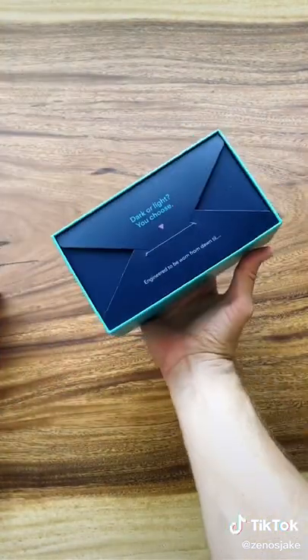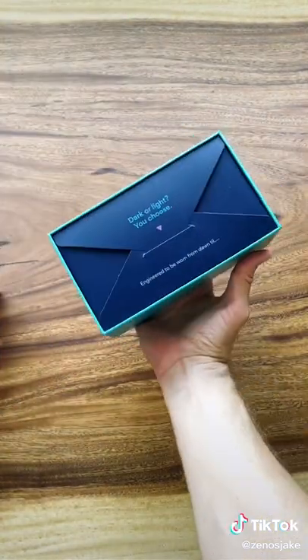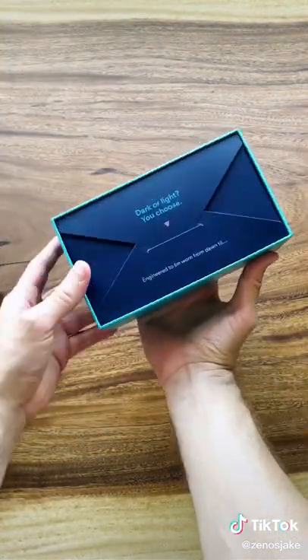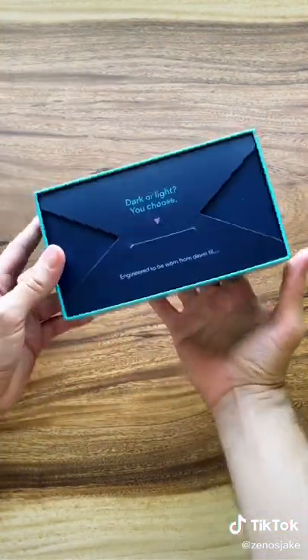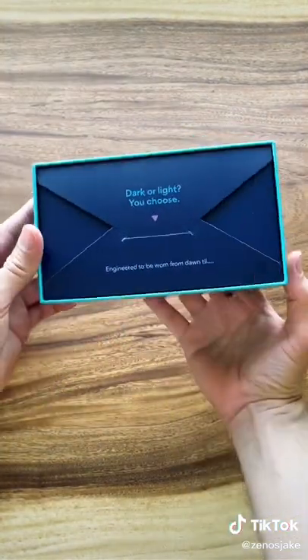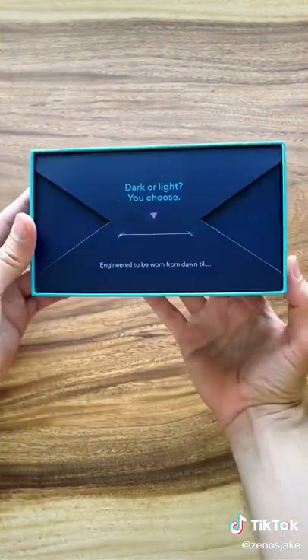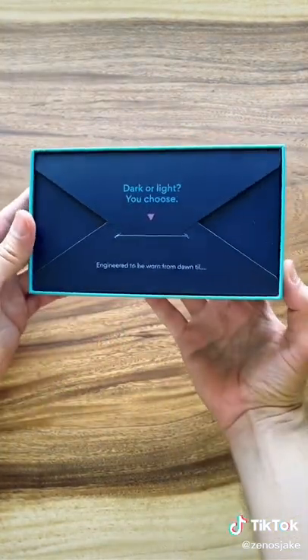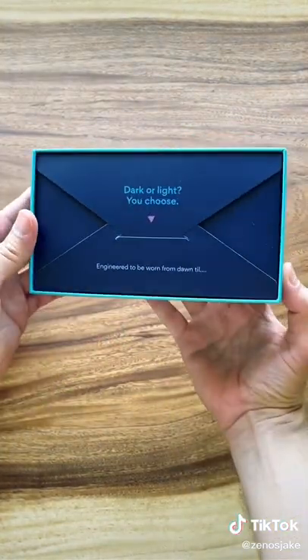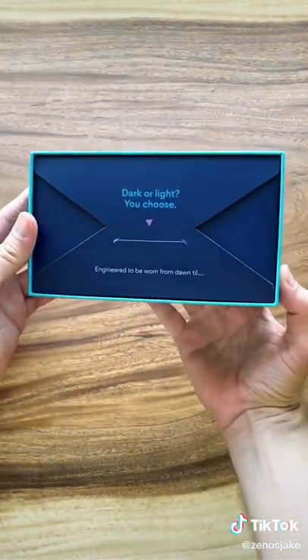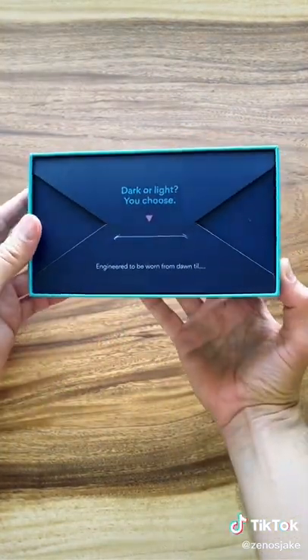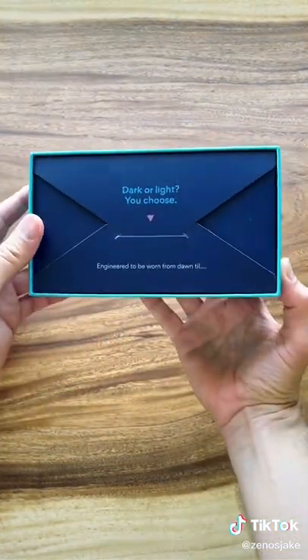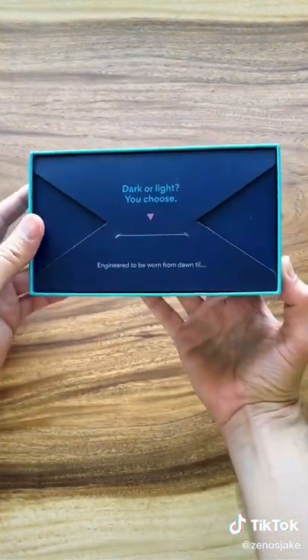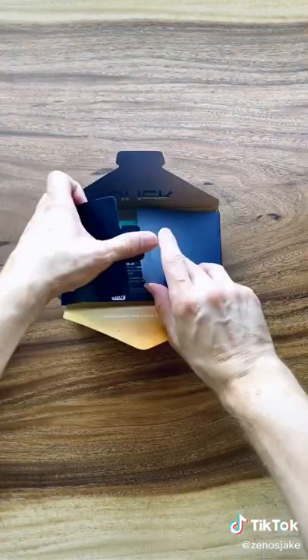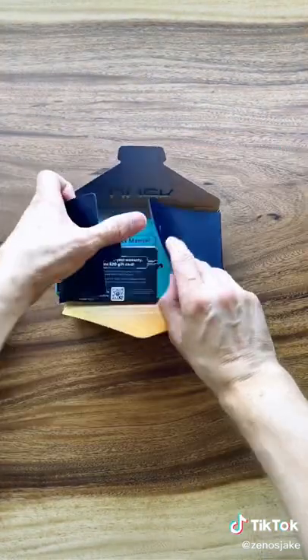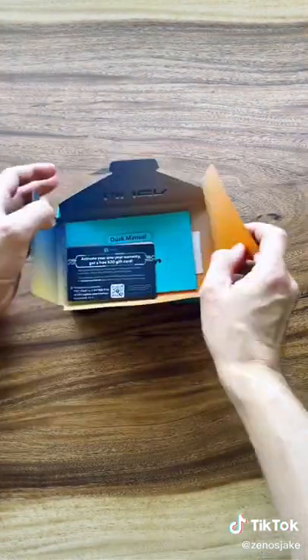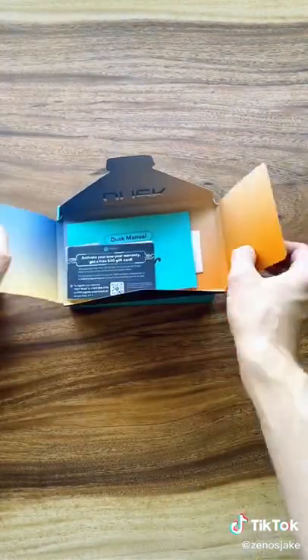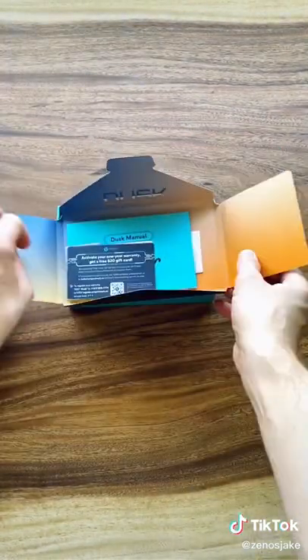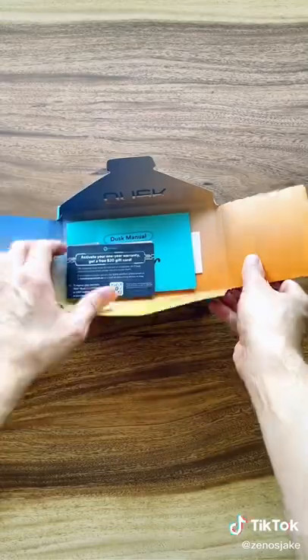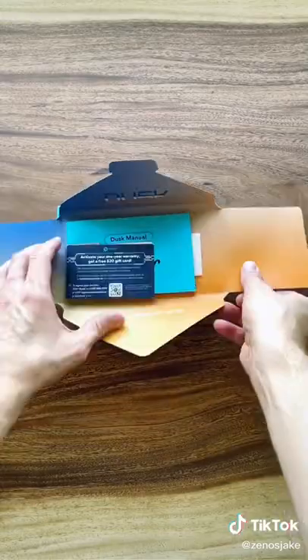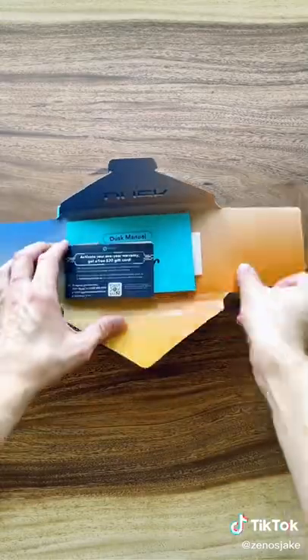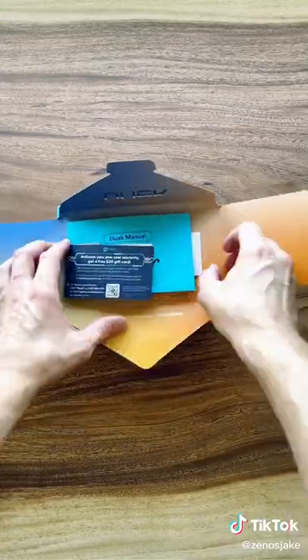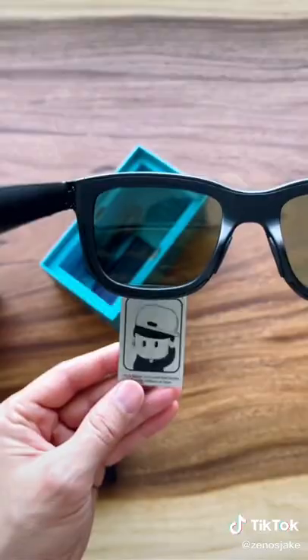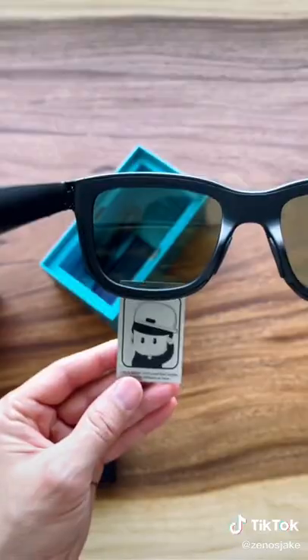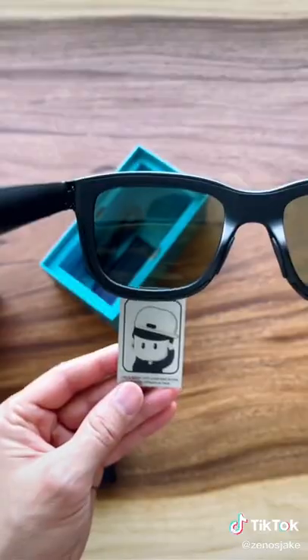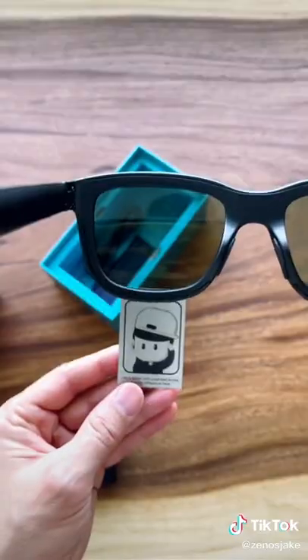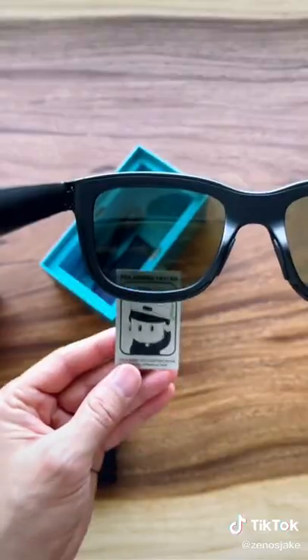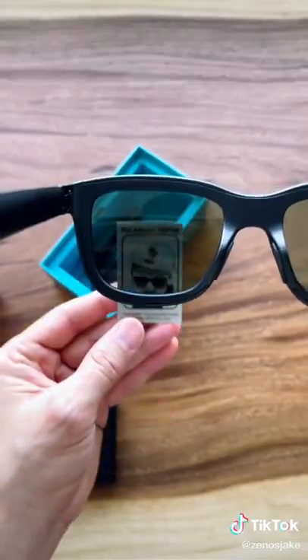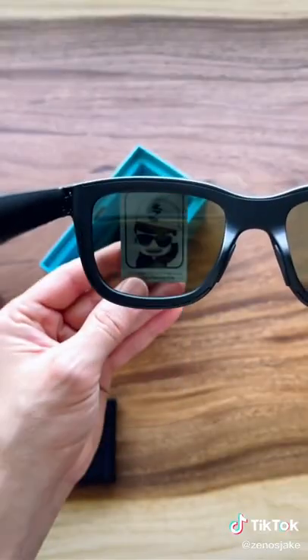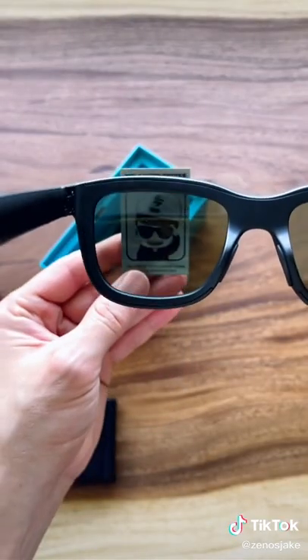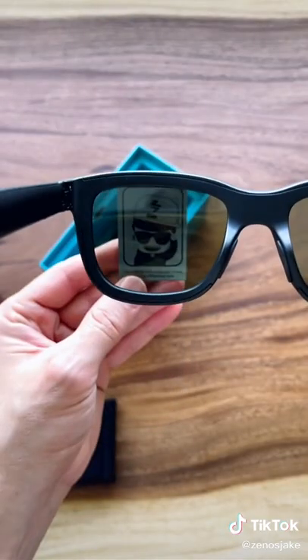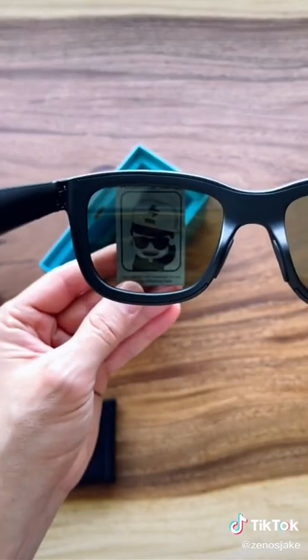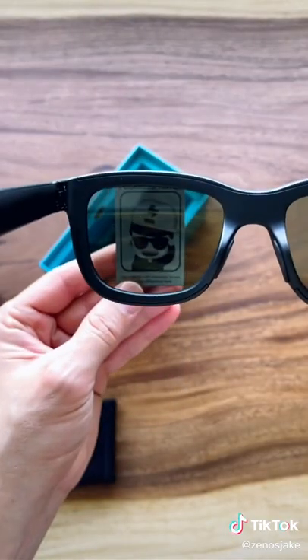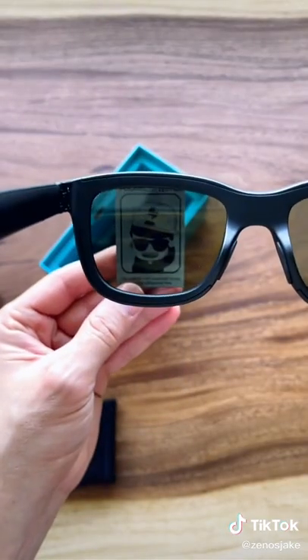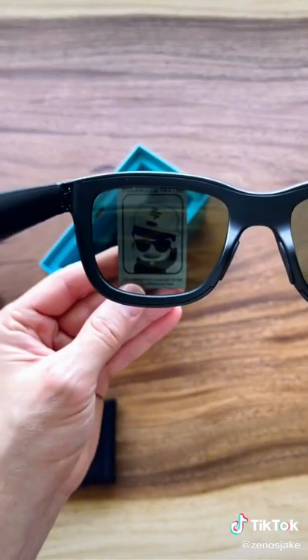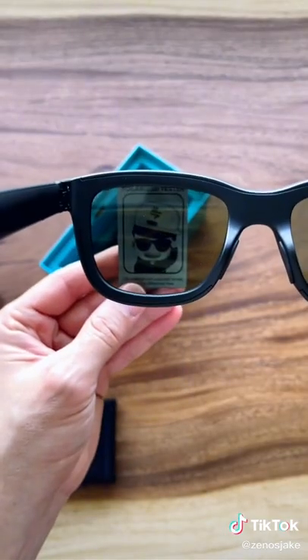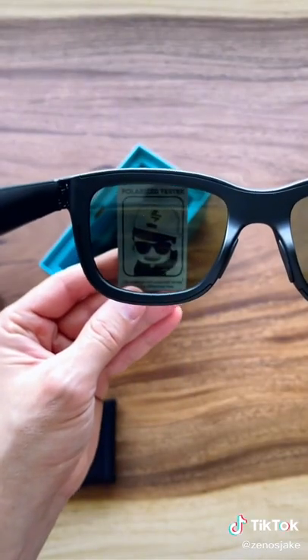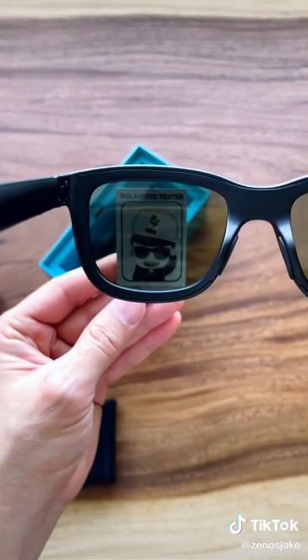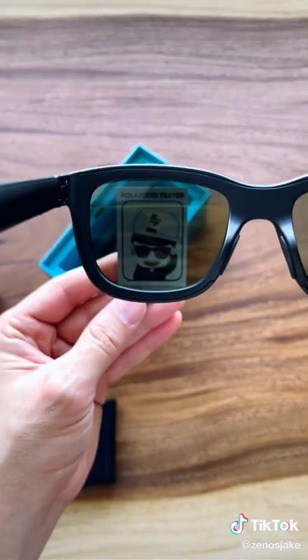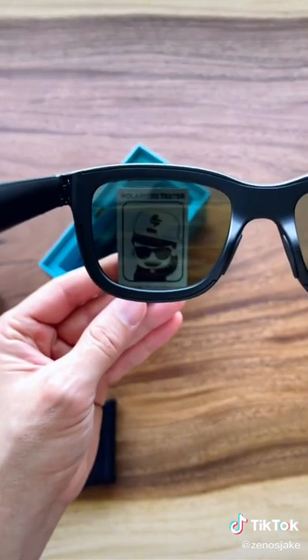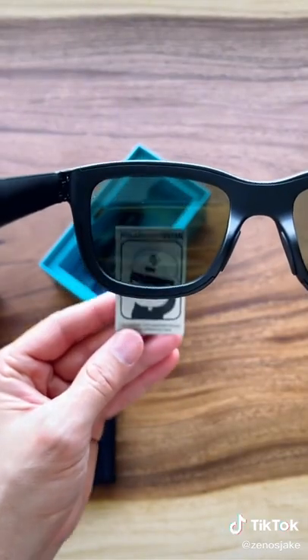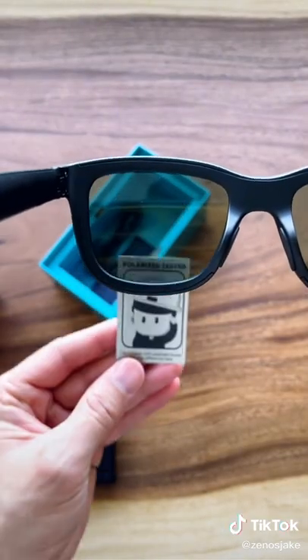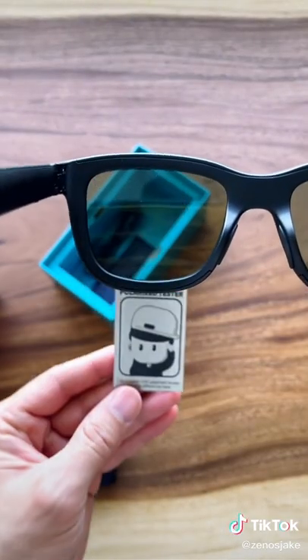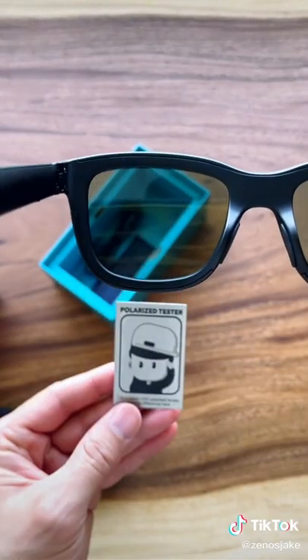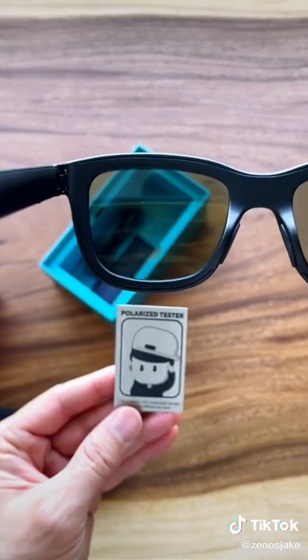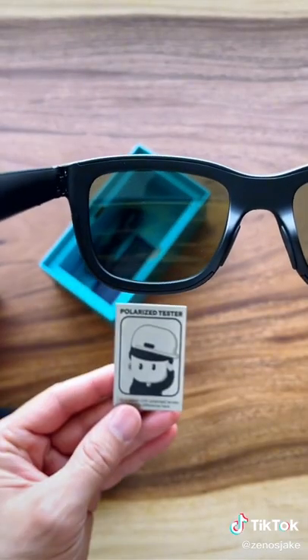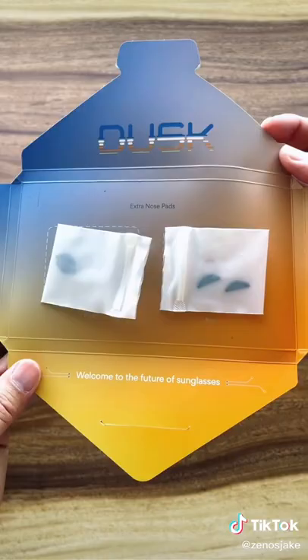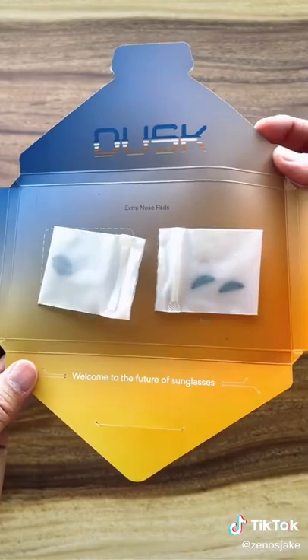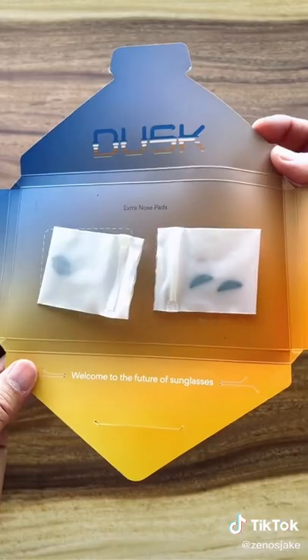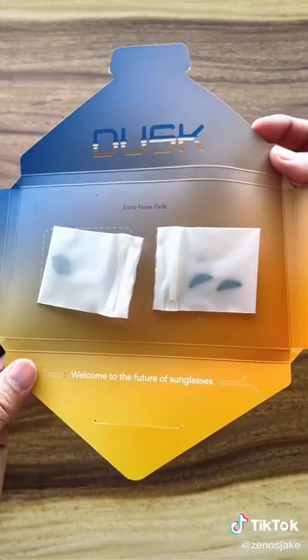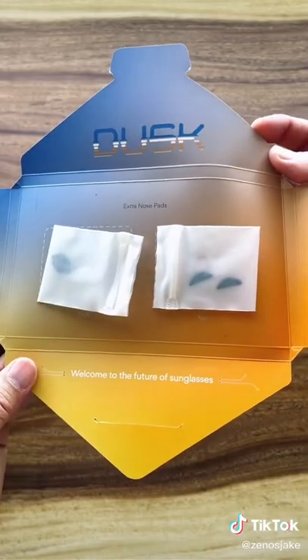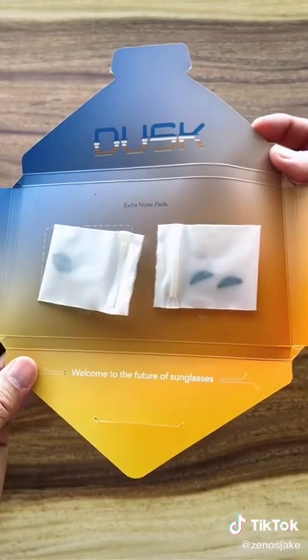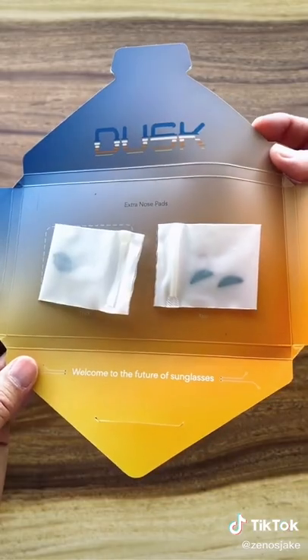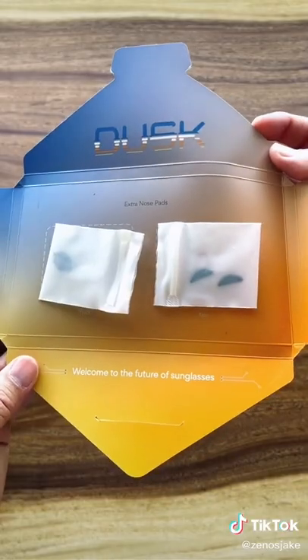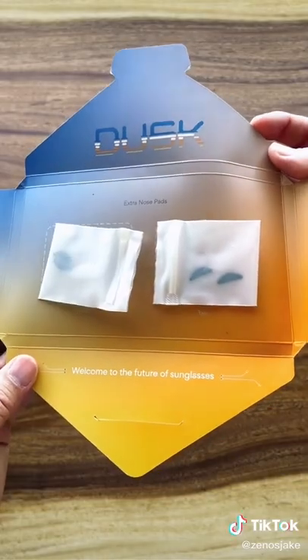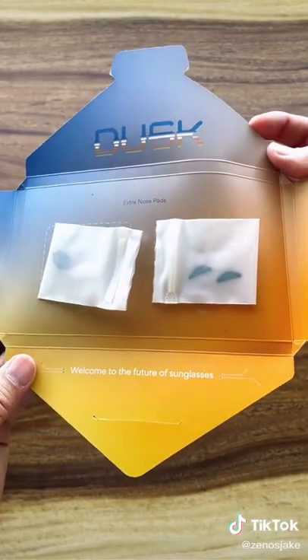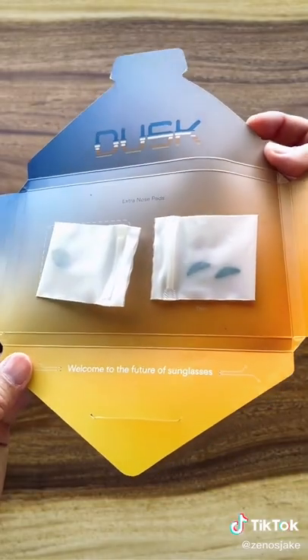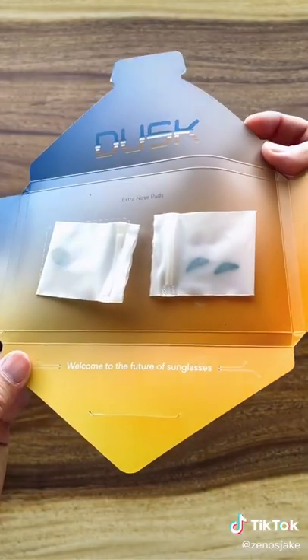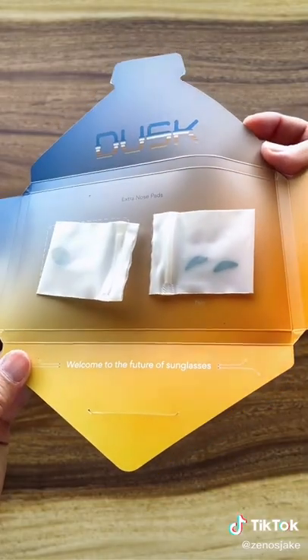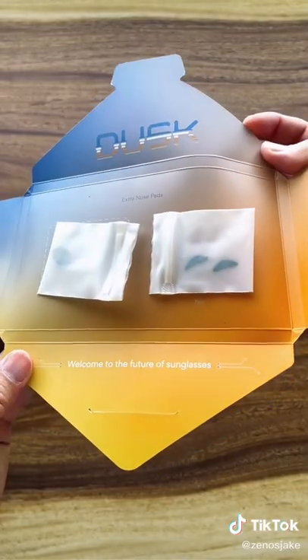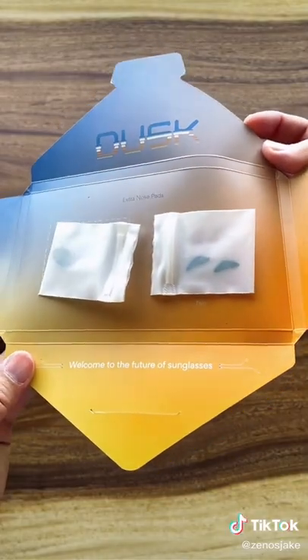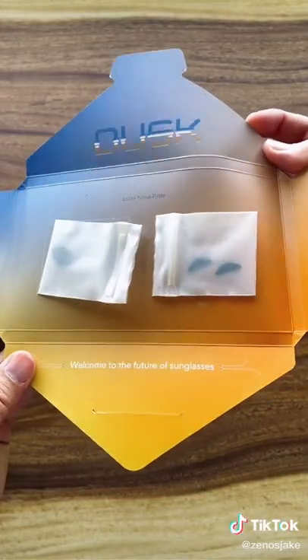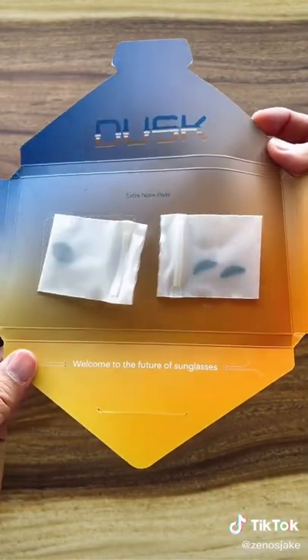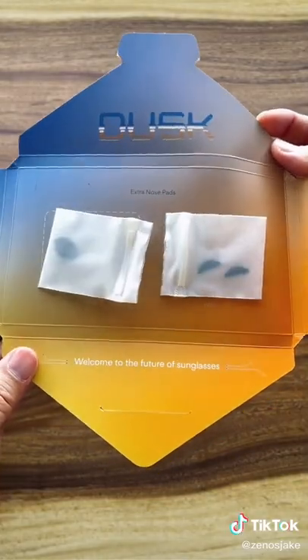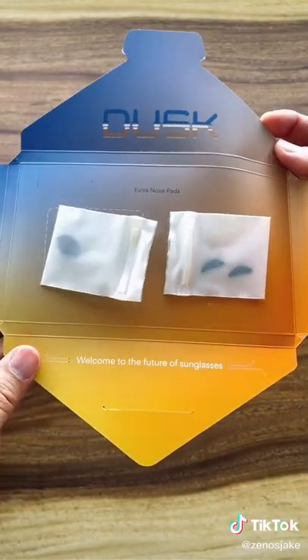The packaging is really nice and it comes with this card to test the polarized lenses and extra nose pads for the perfect fit.